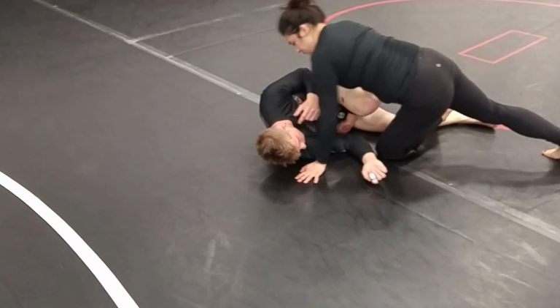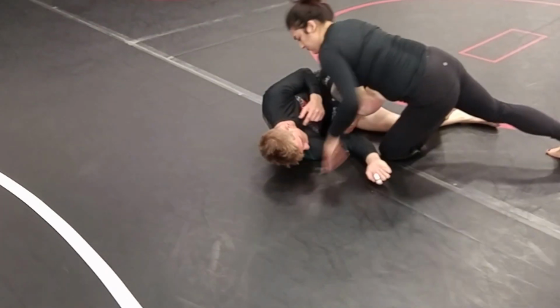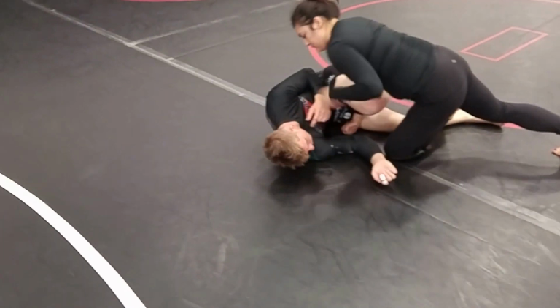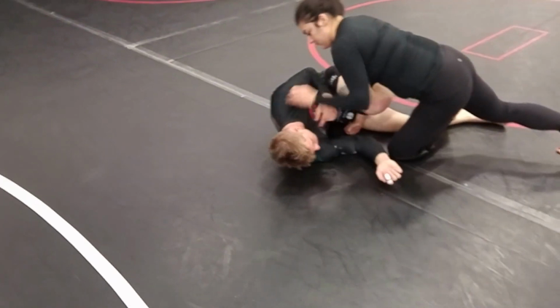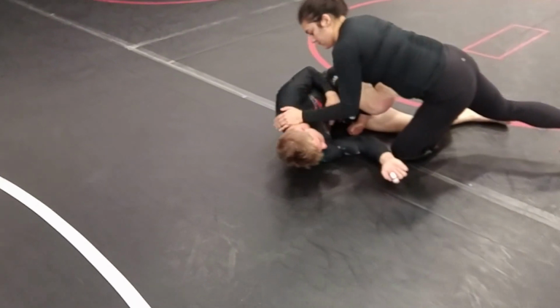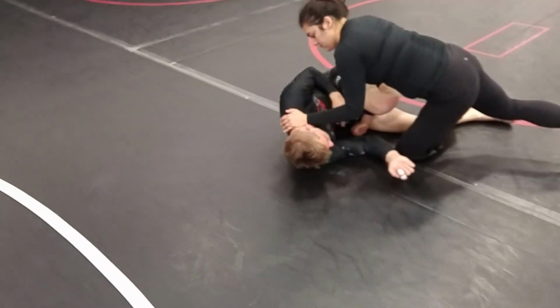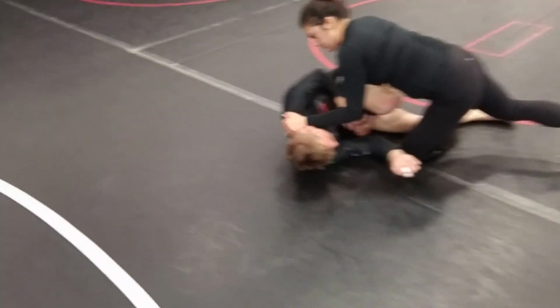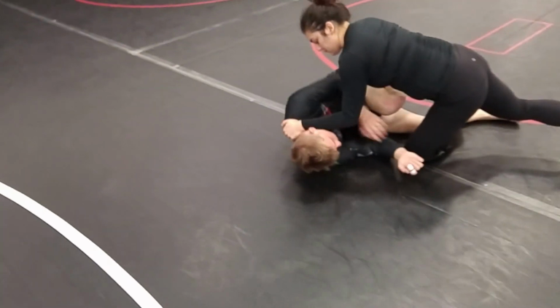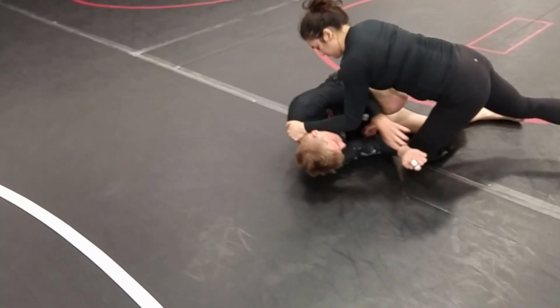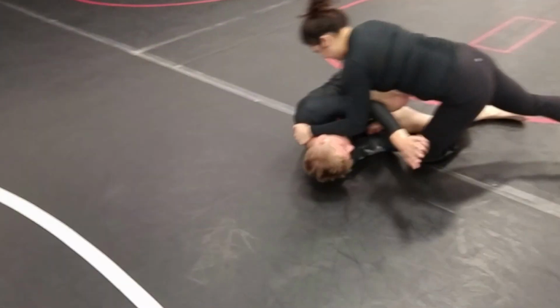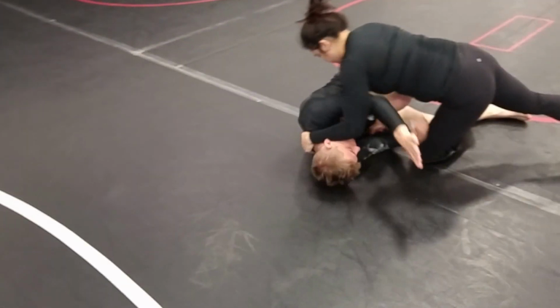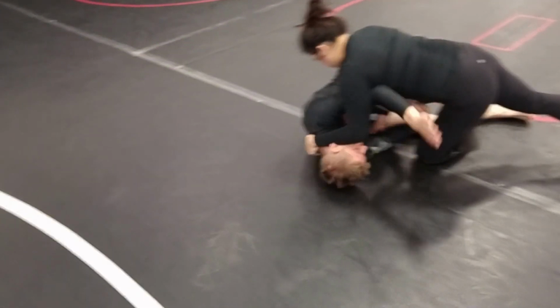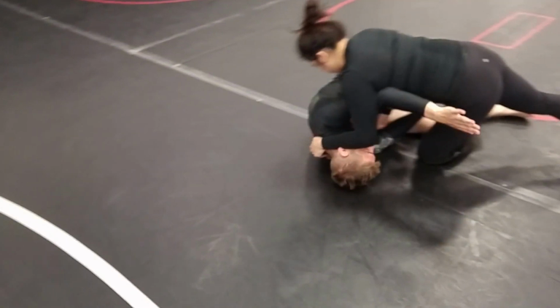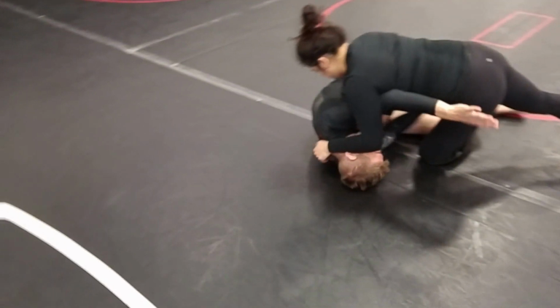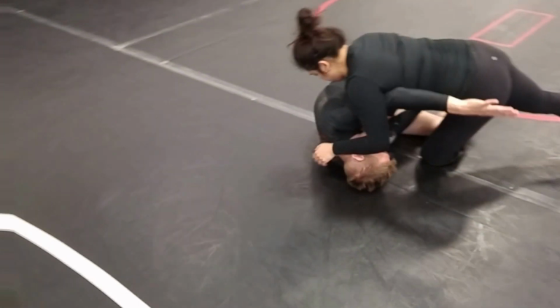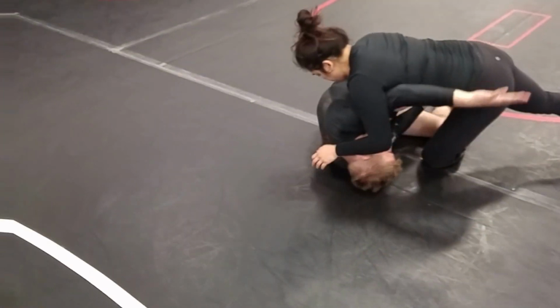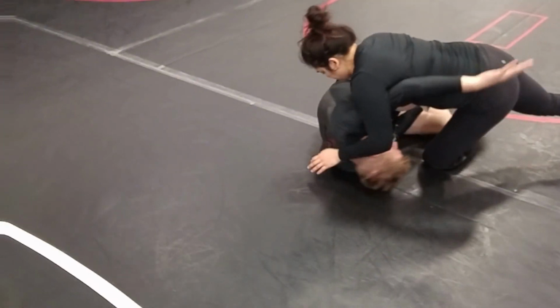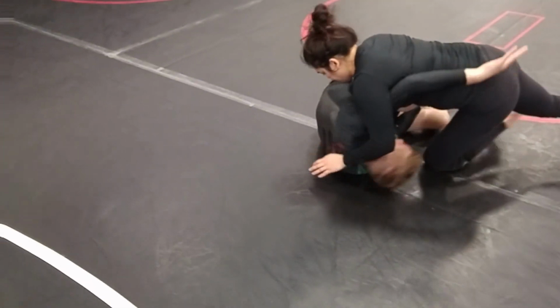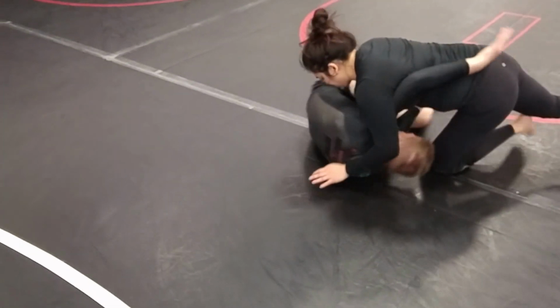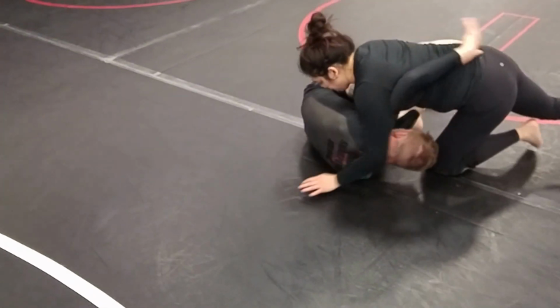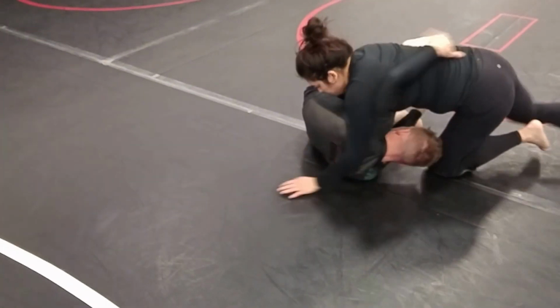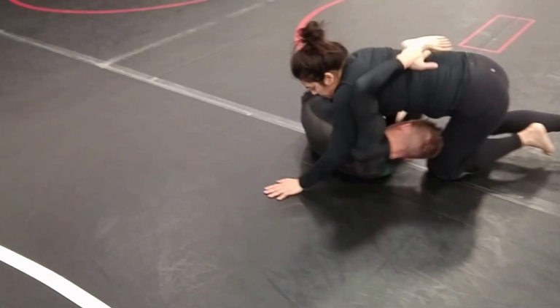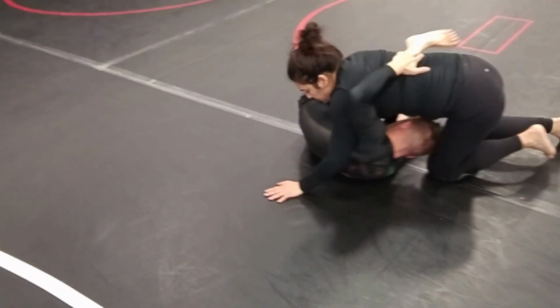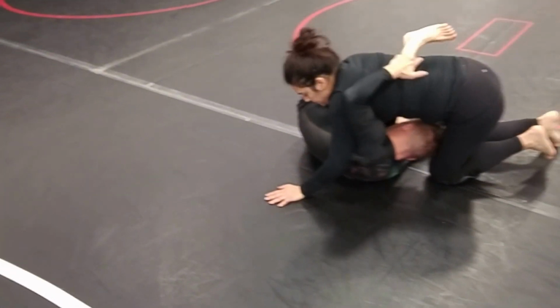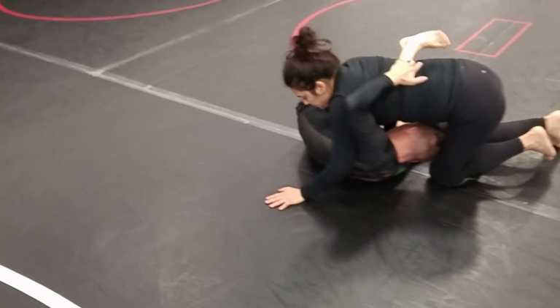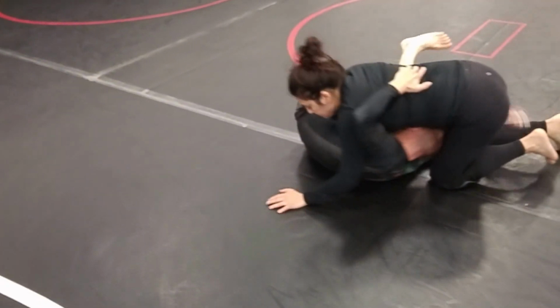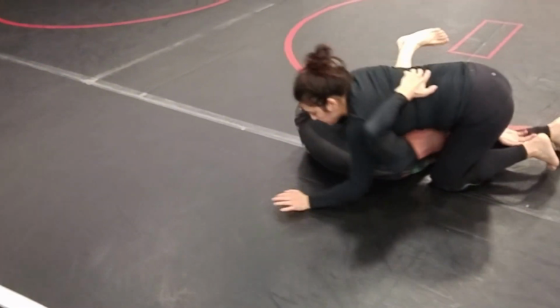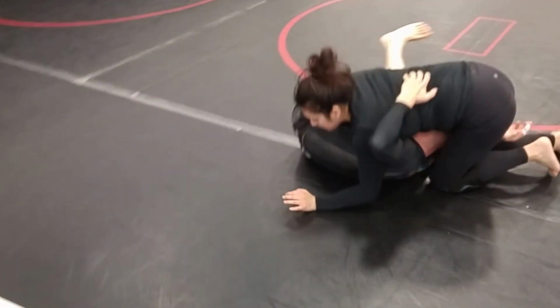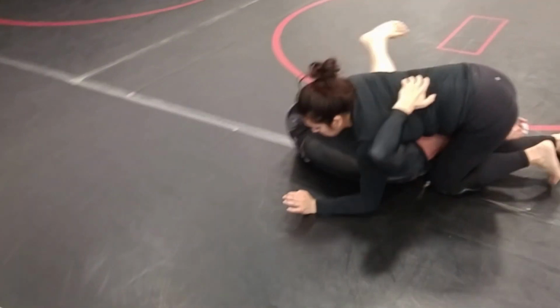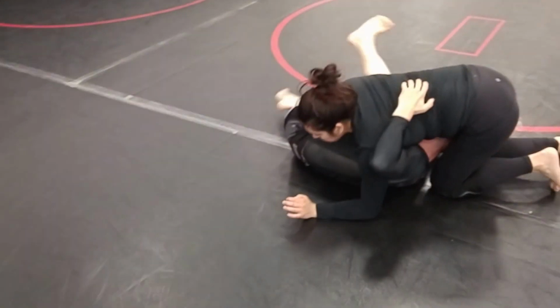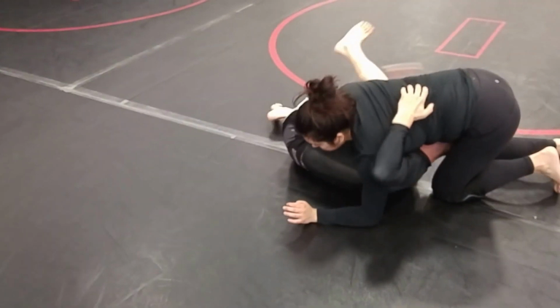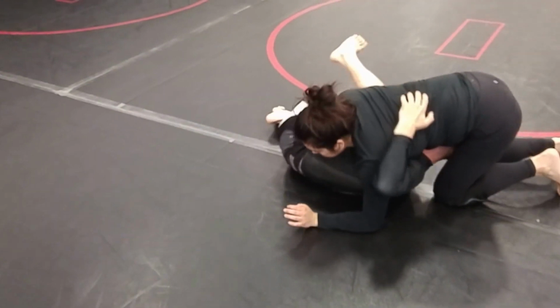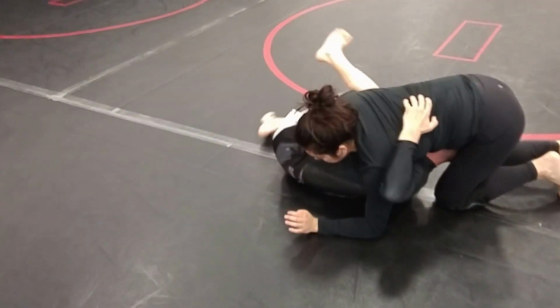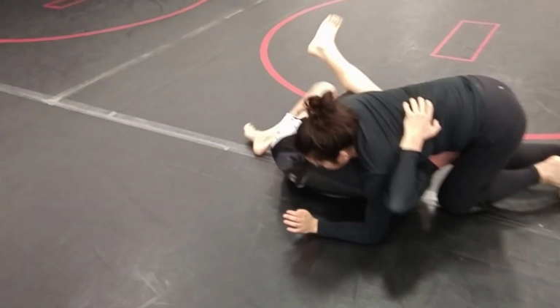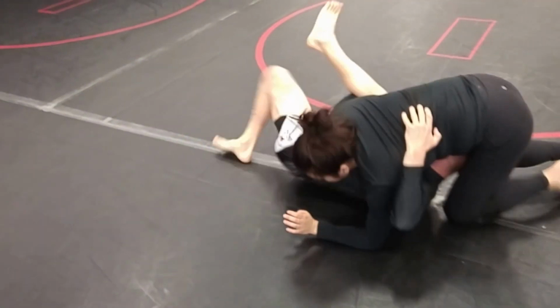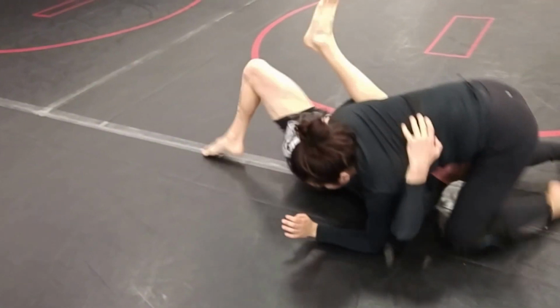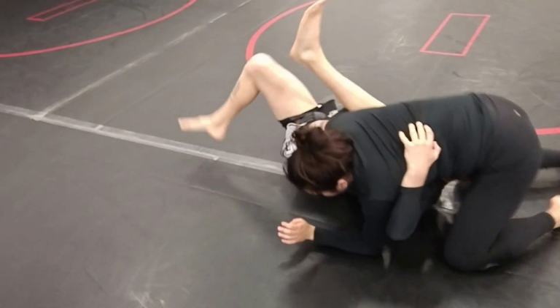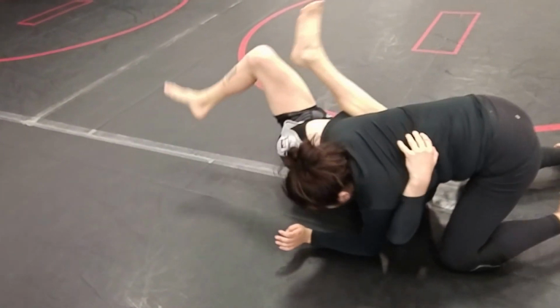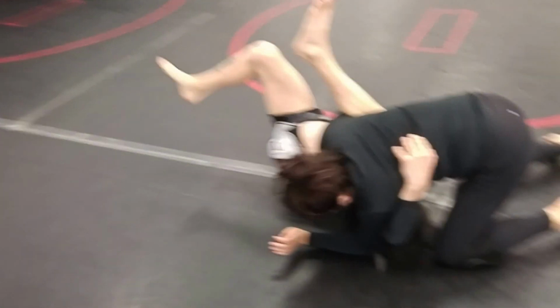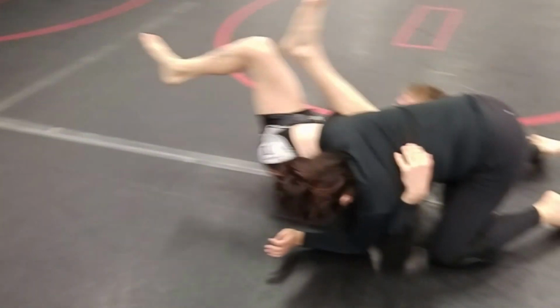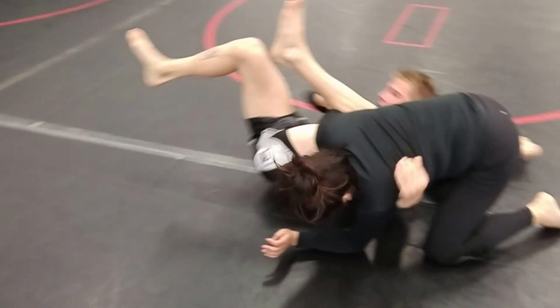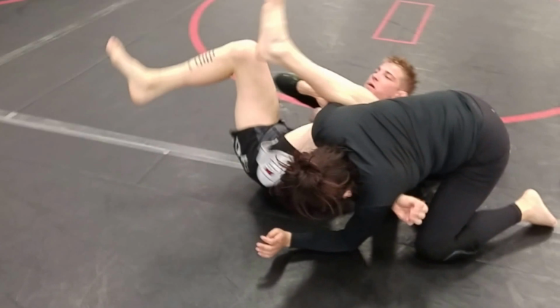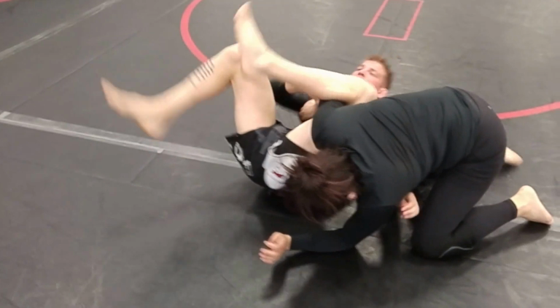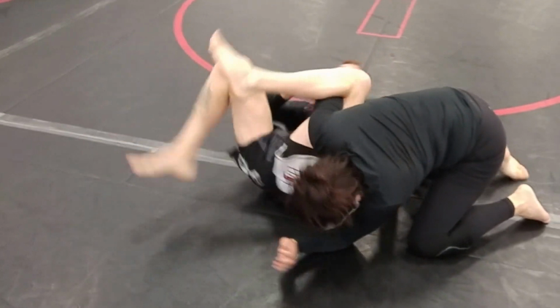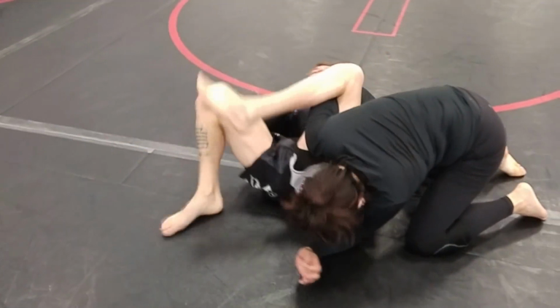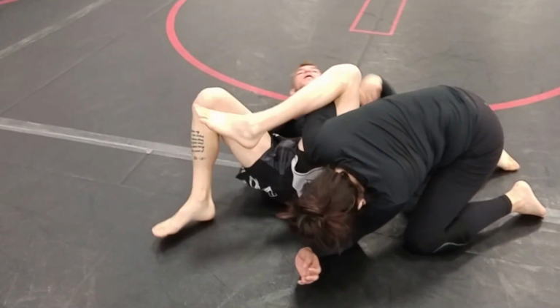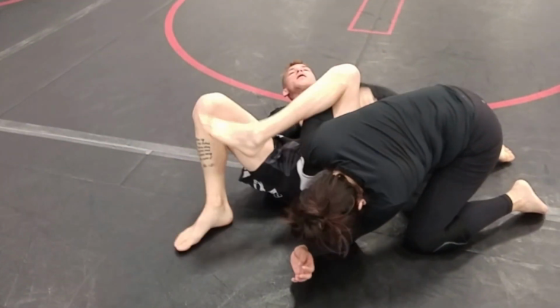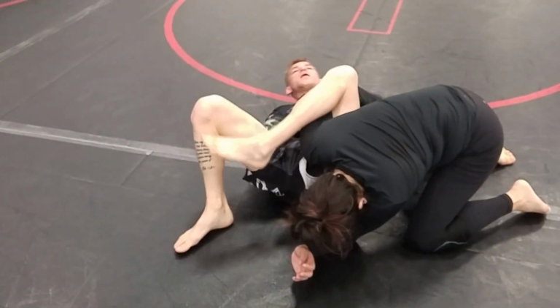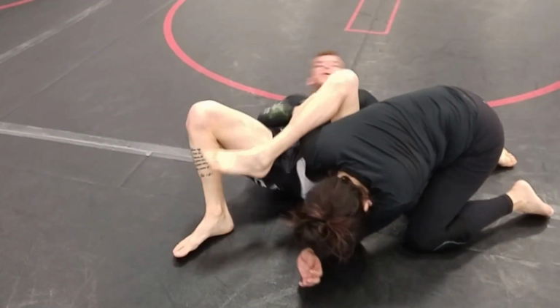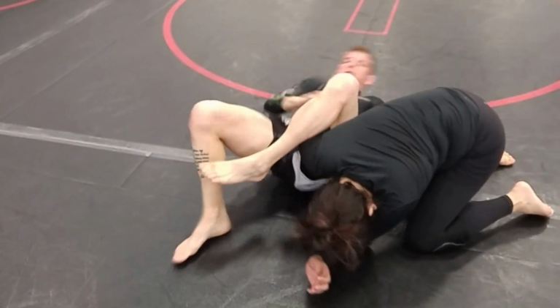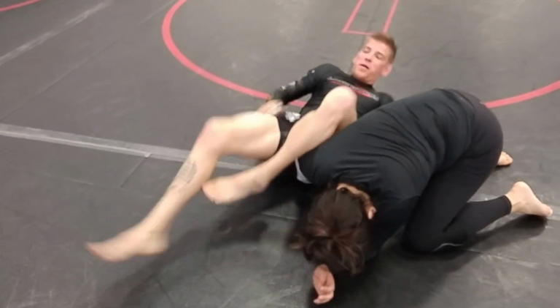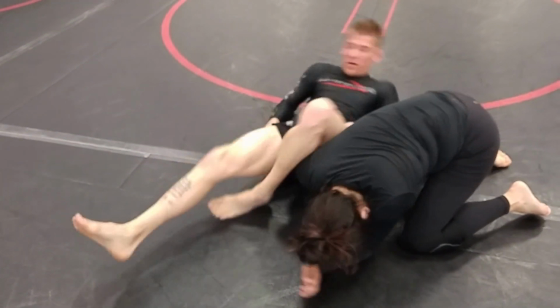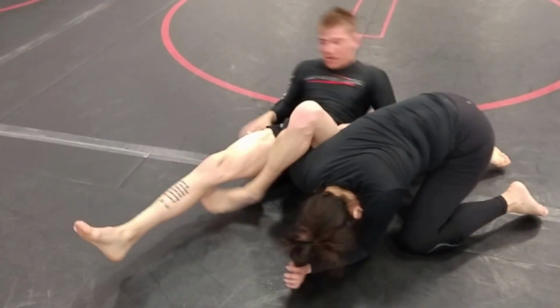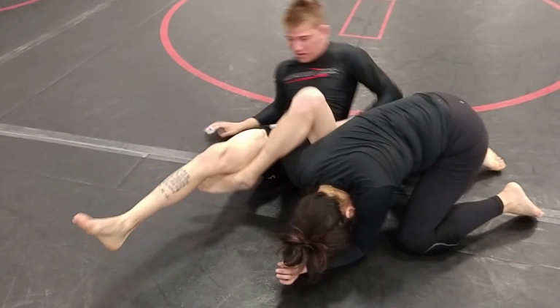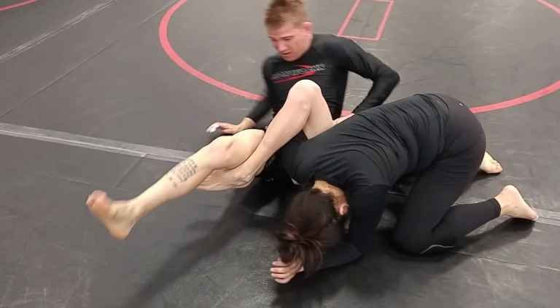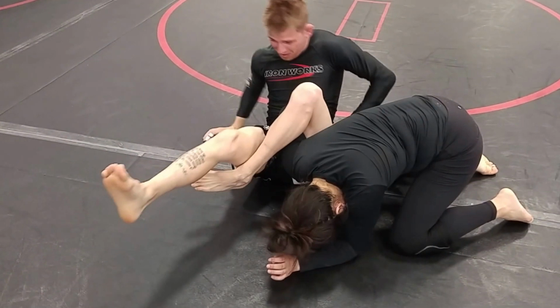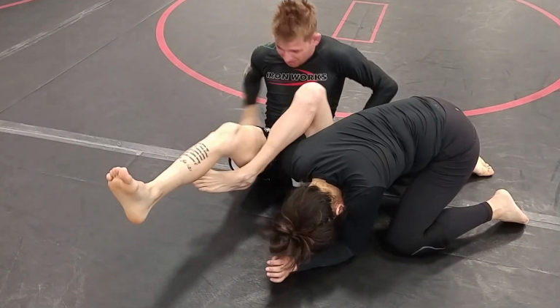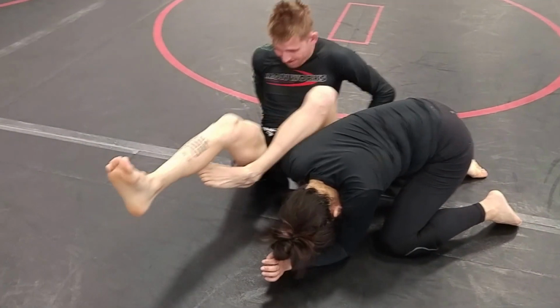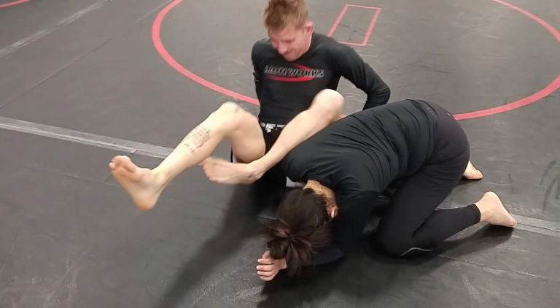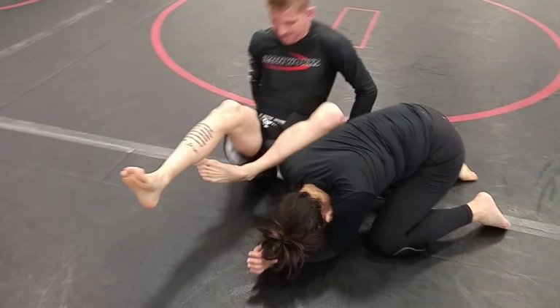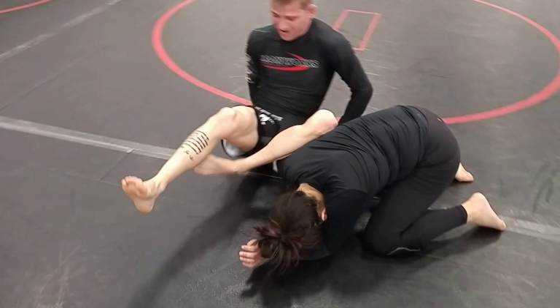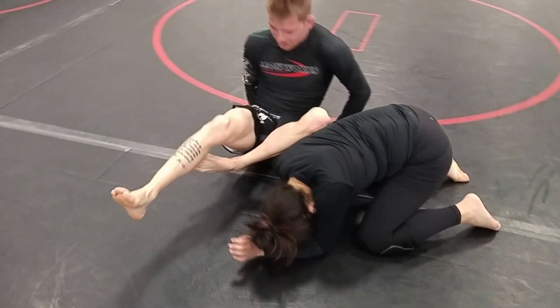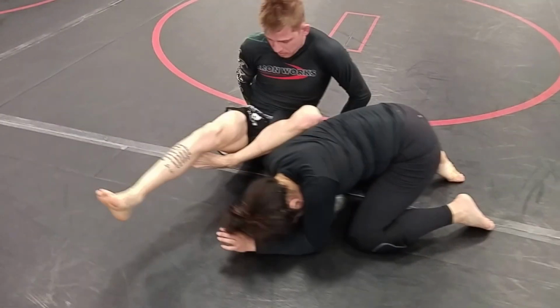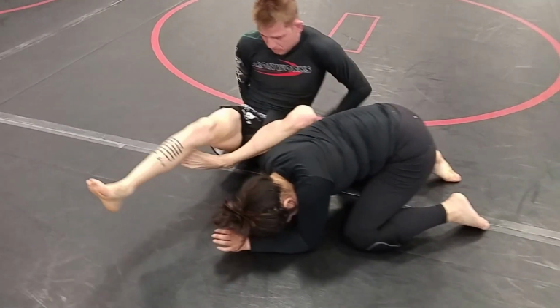Passing the Z guard — take the pressure off. Albie's going to shoot underneath and sit up into an omoplata.